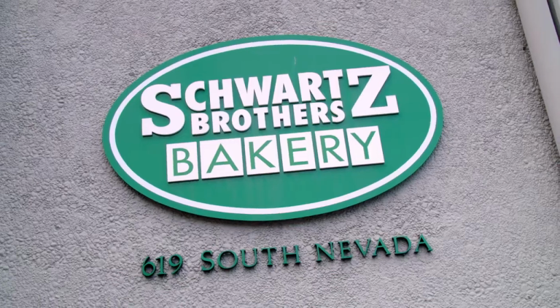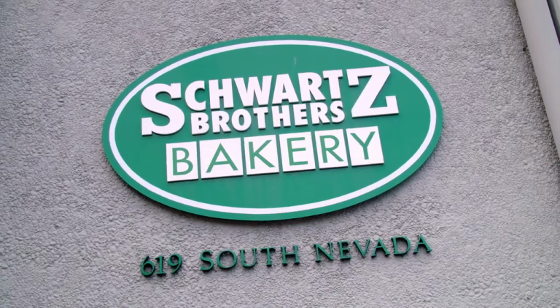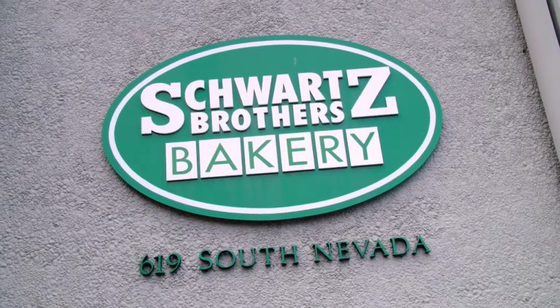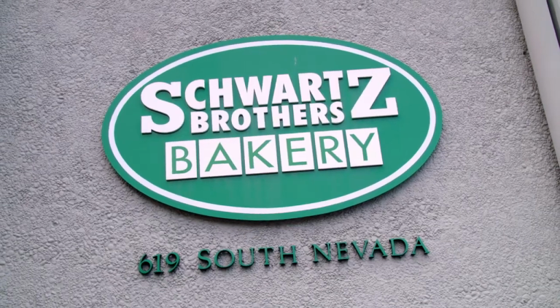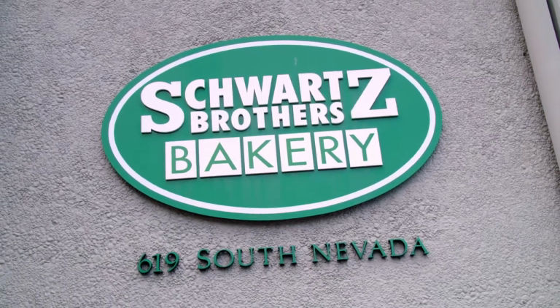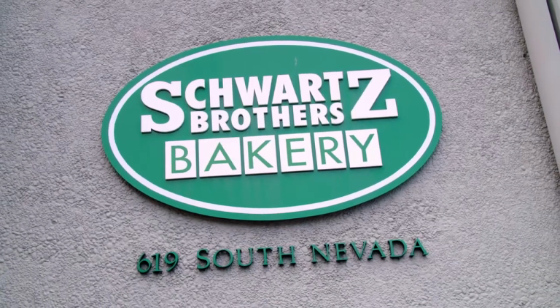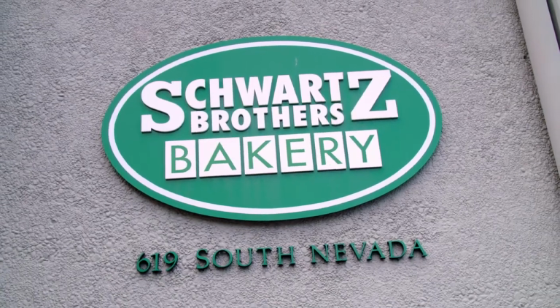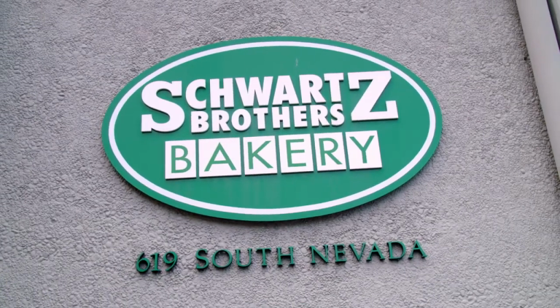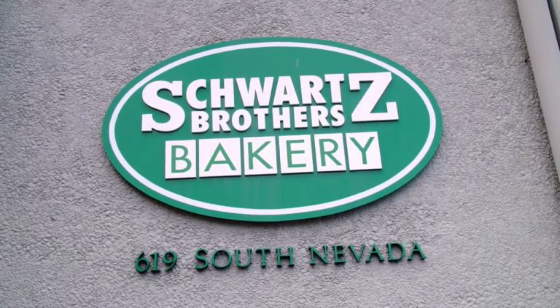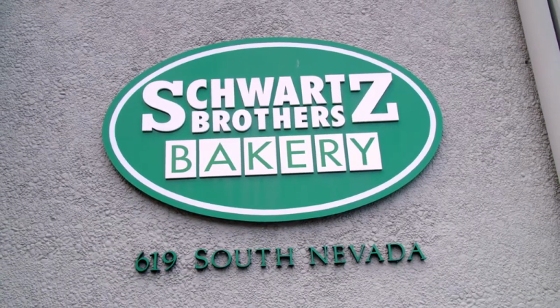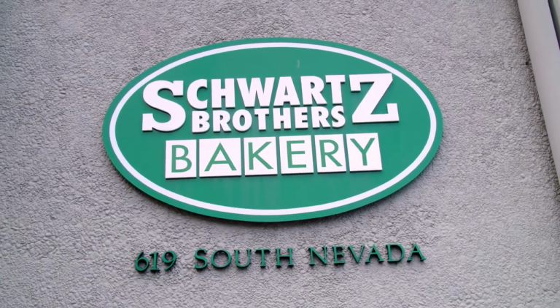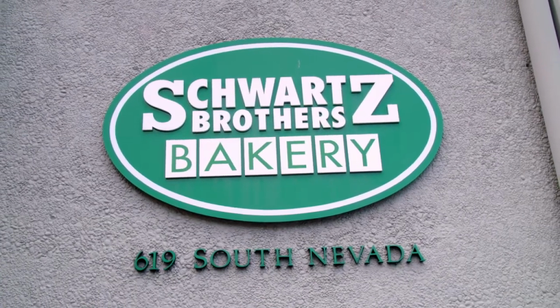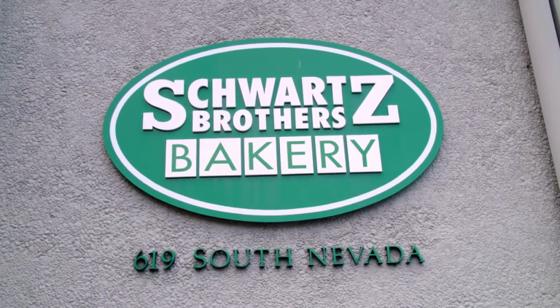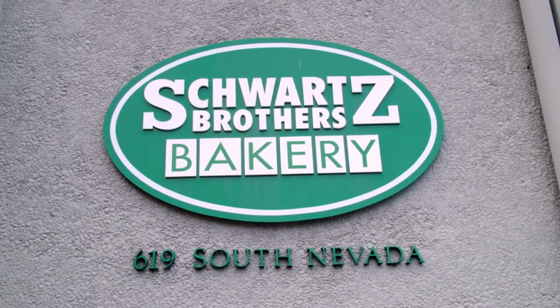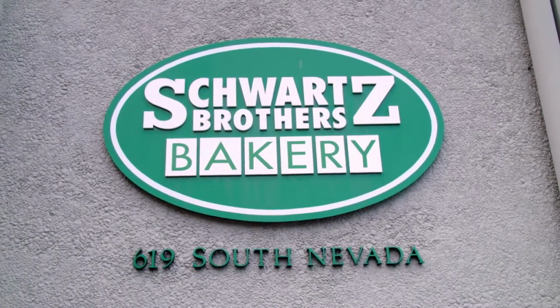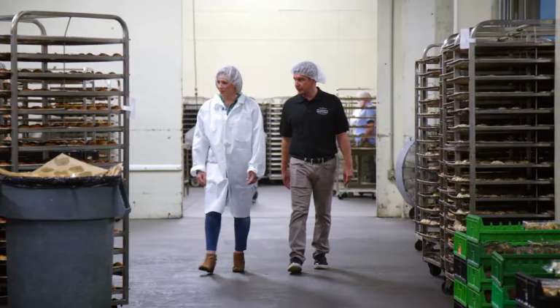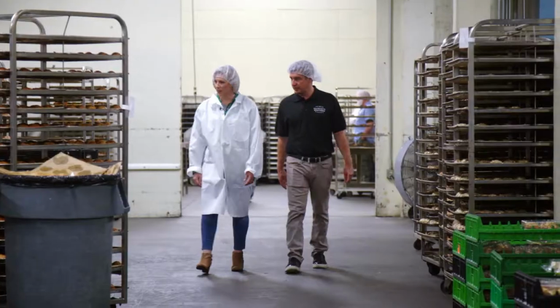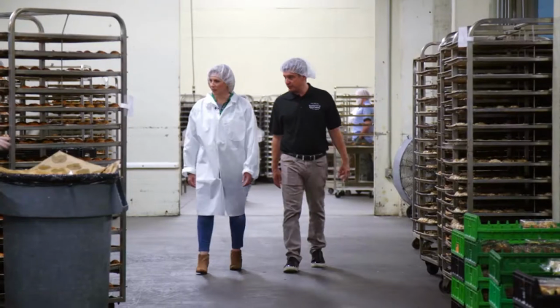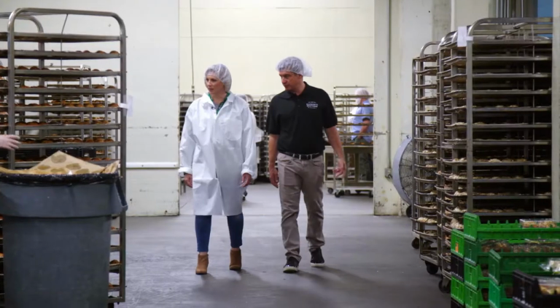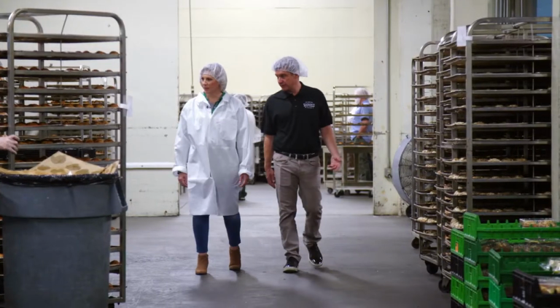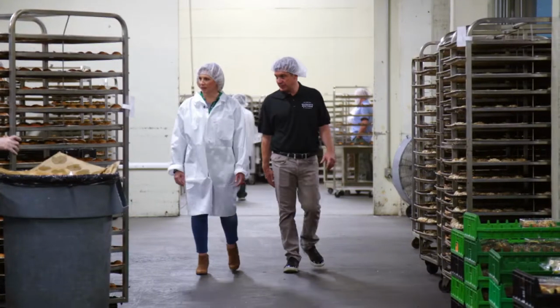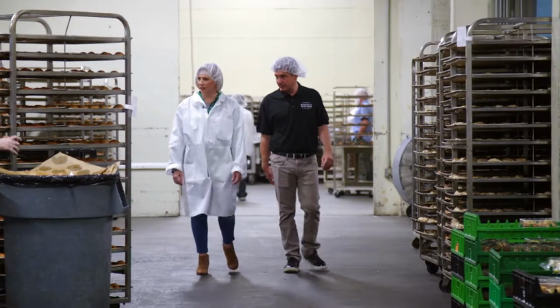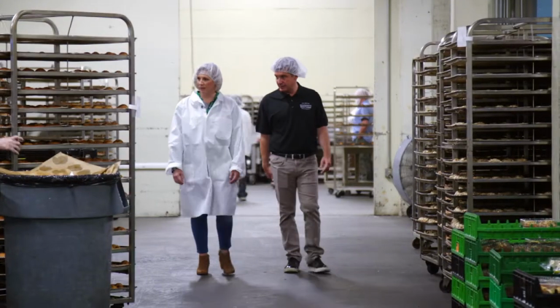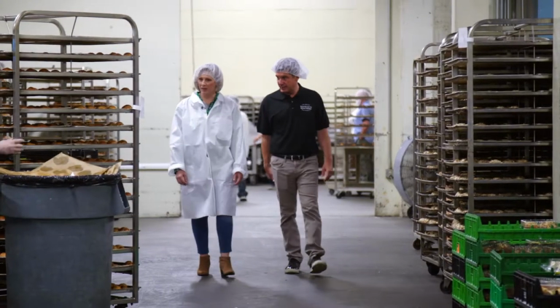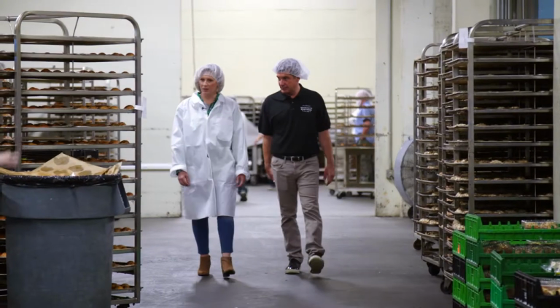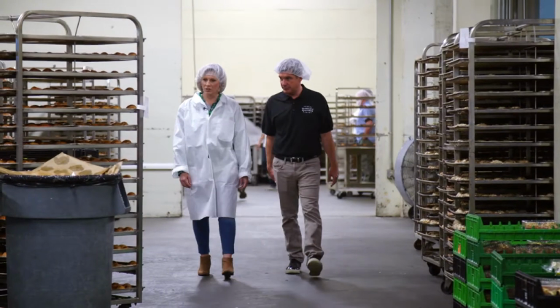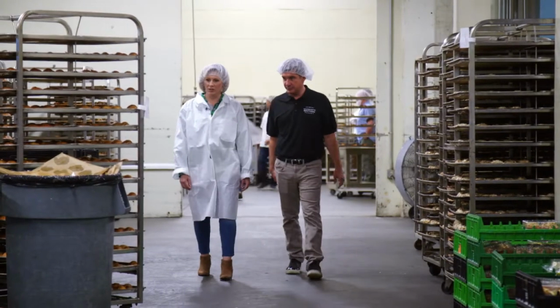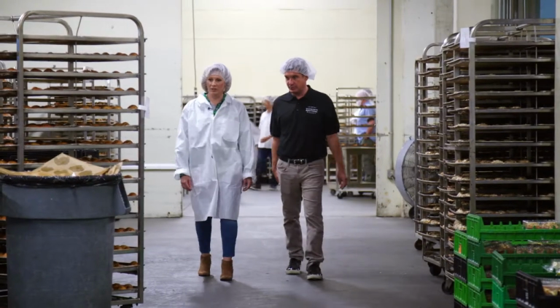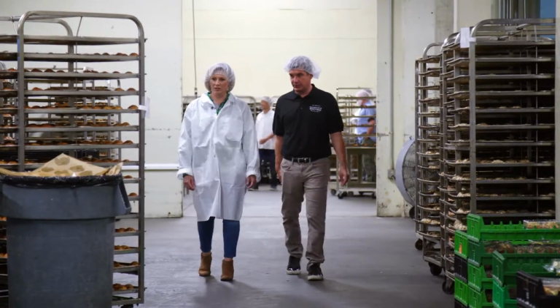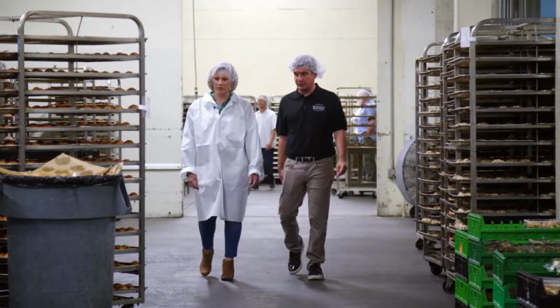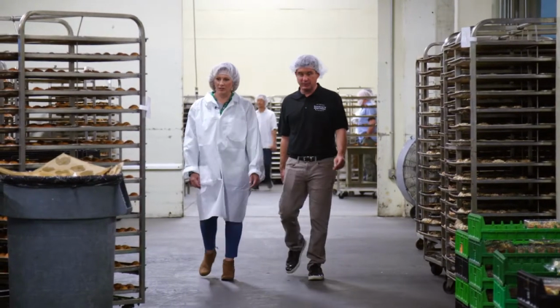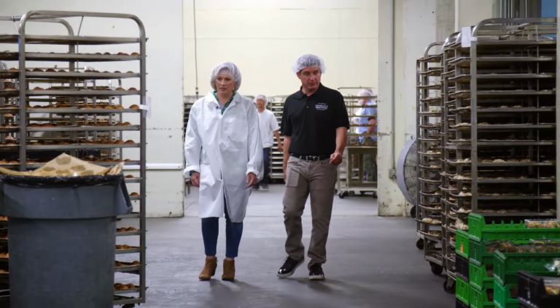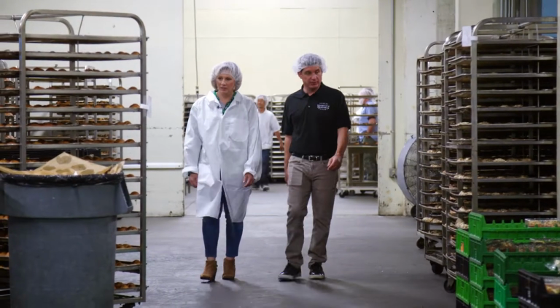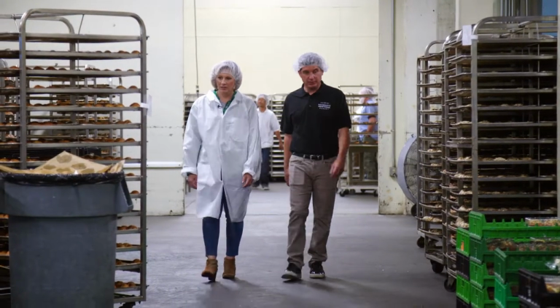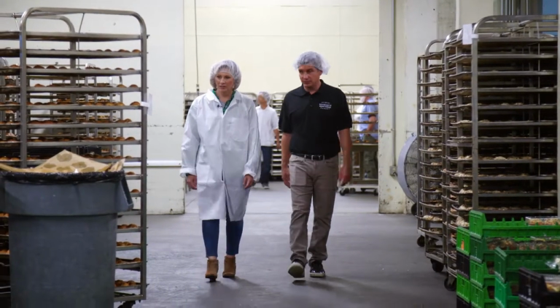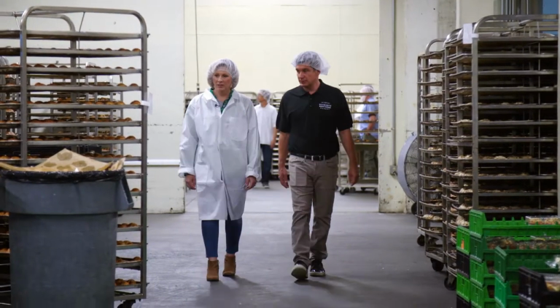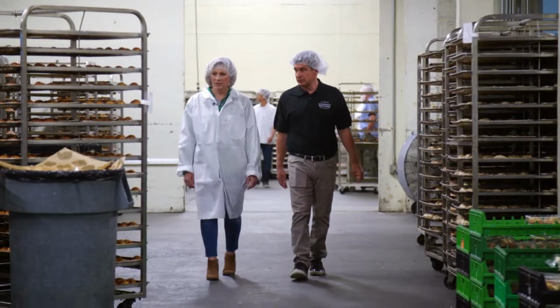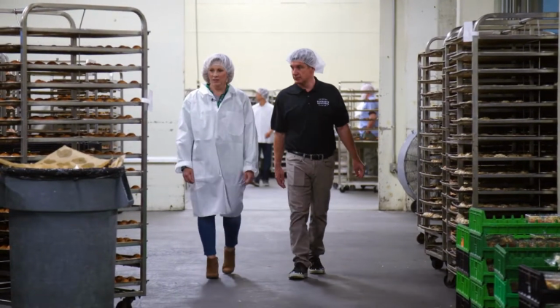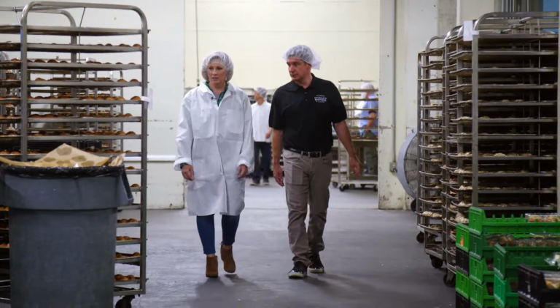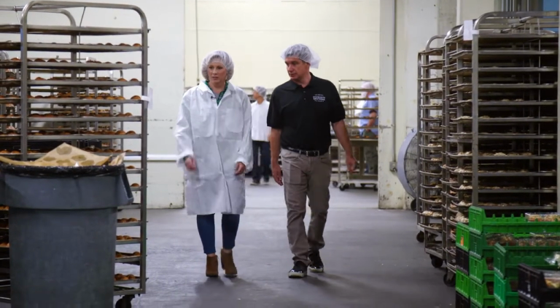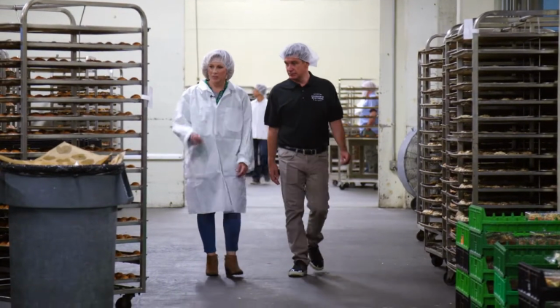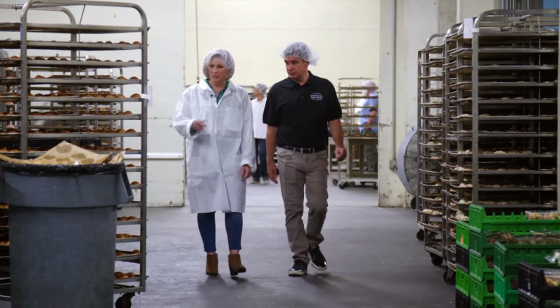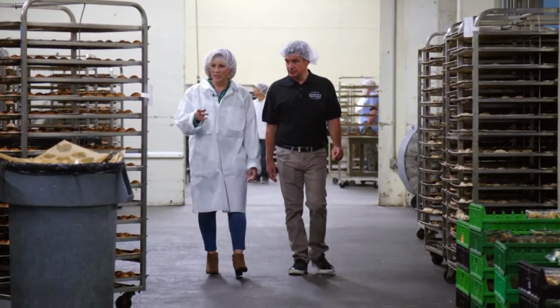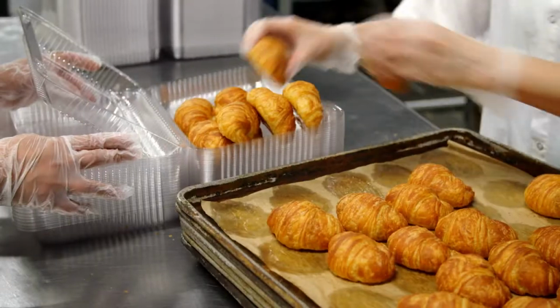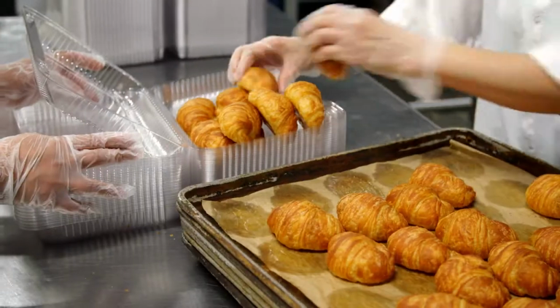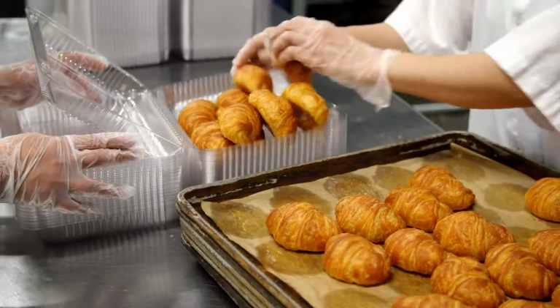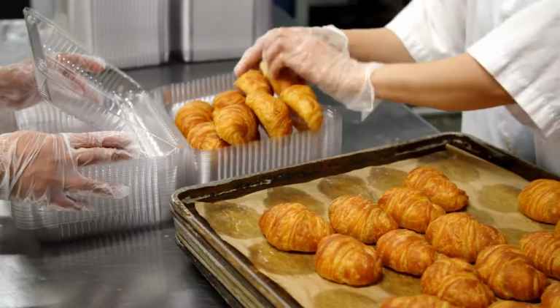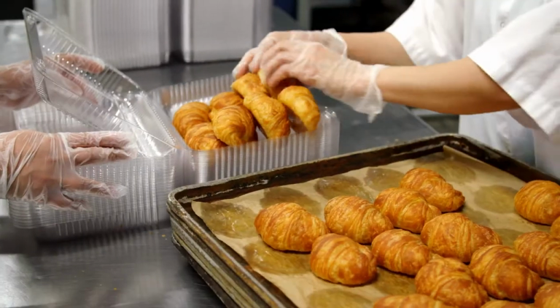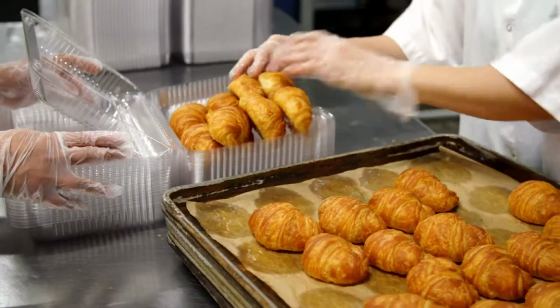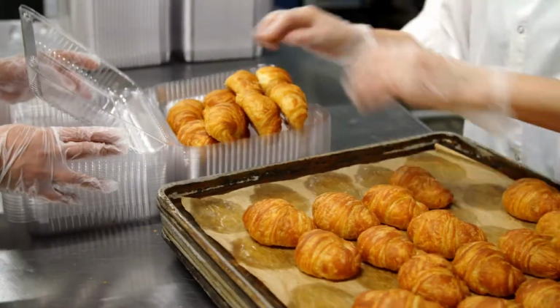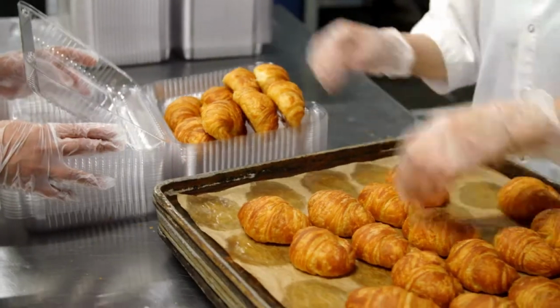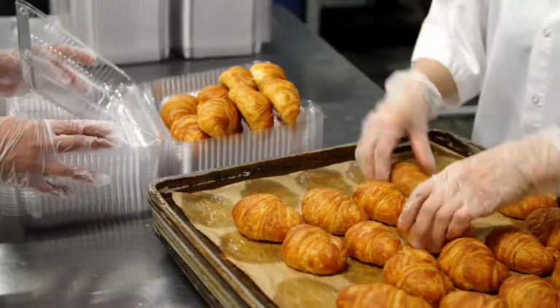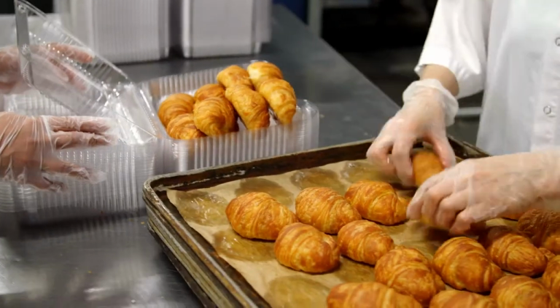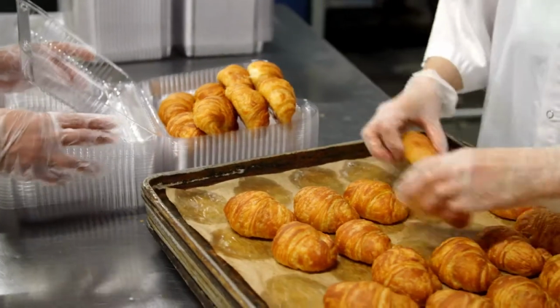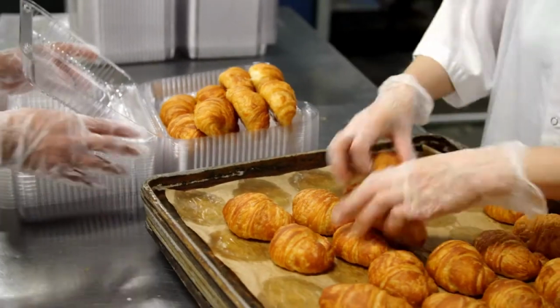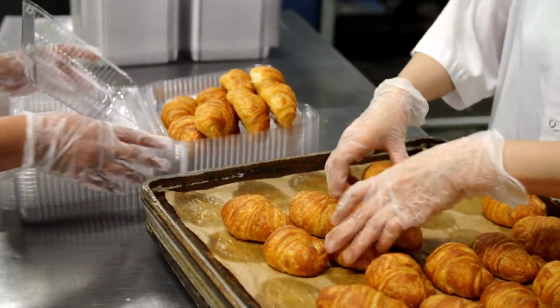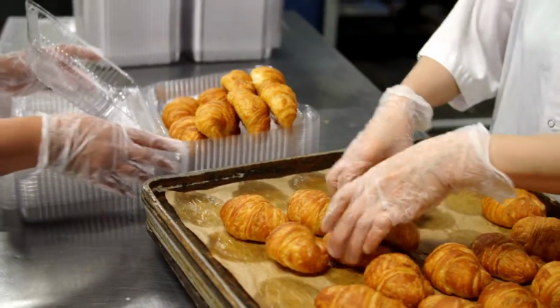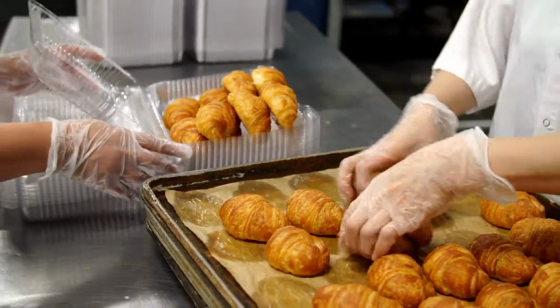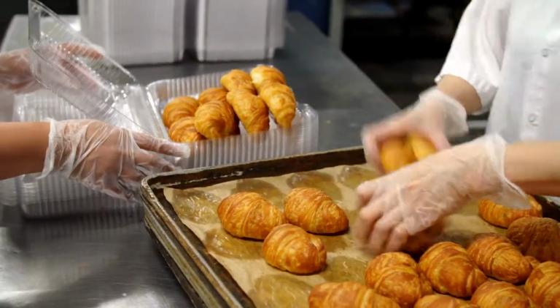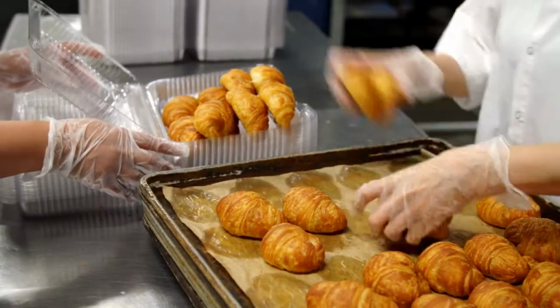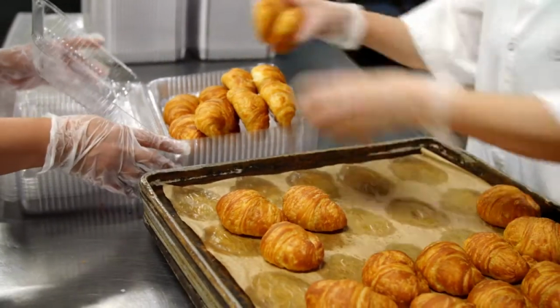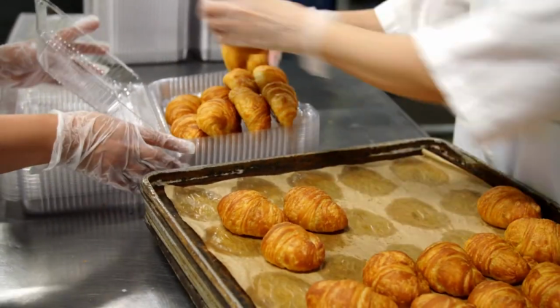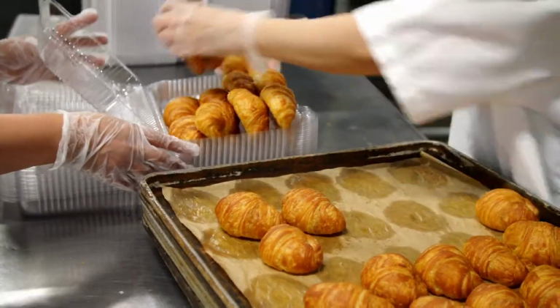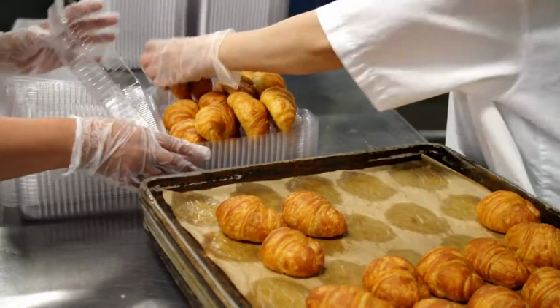Today I'm meeting with Lindsey Schwartz at Schwartz Brothers Bakery in Seattle to see how they make their delicious pastries, cookies and bread.